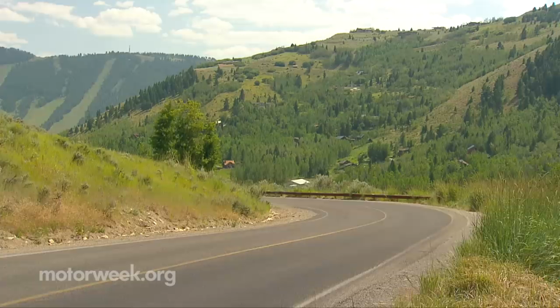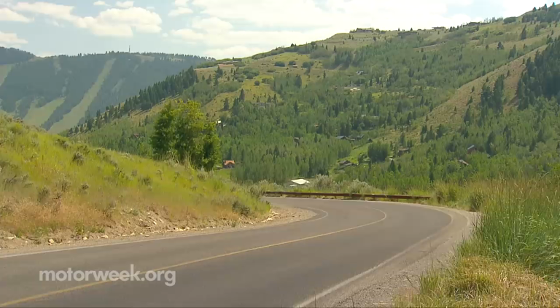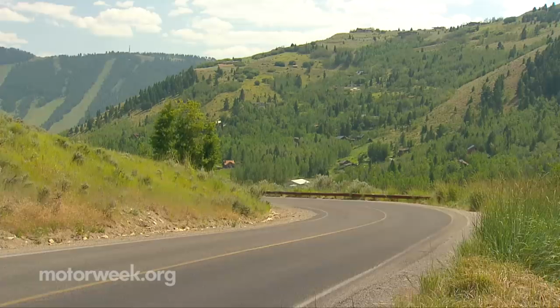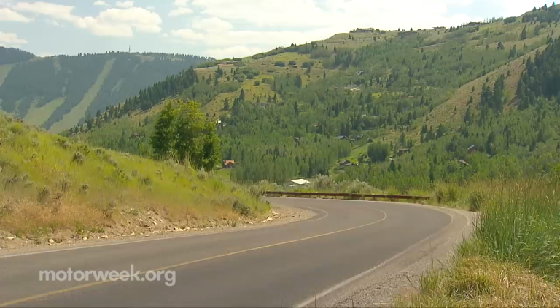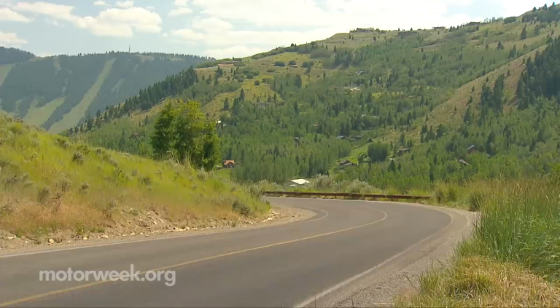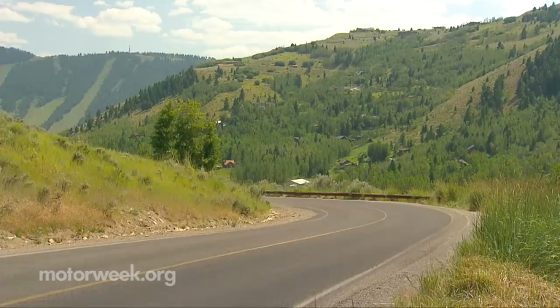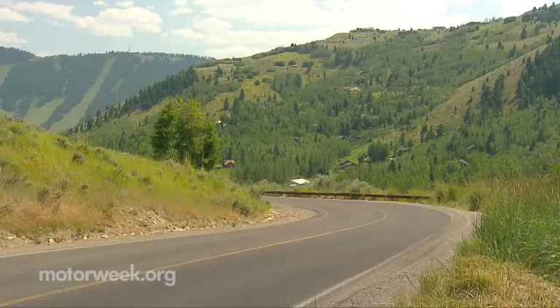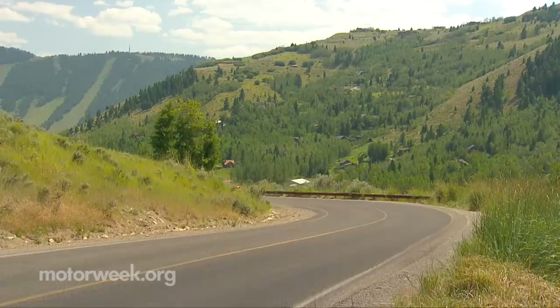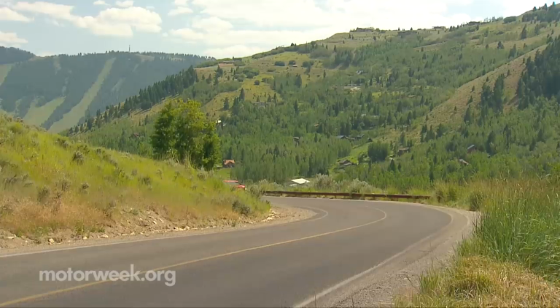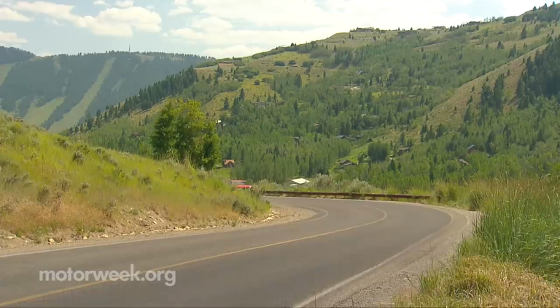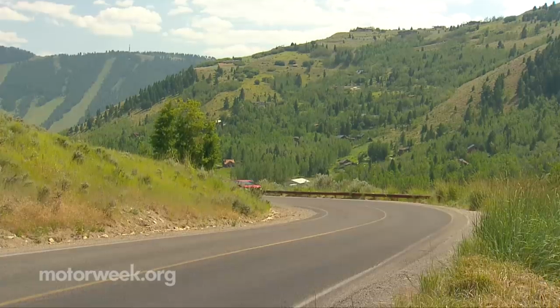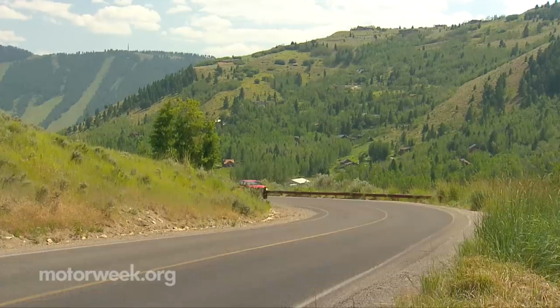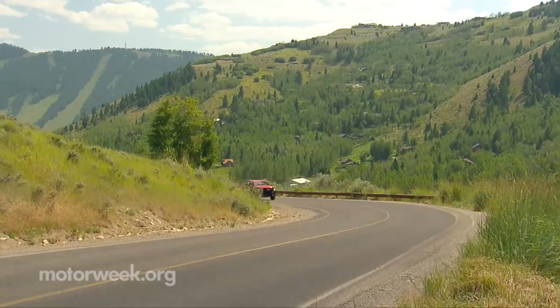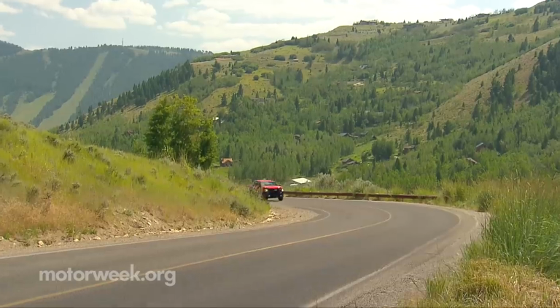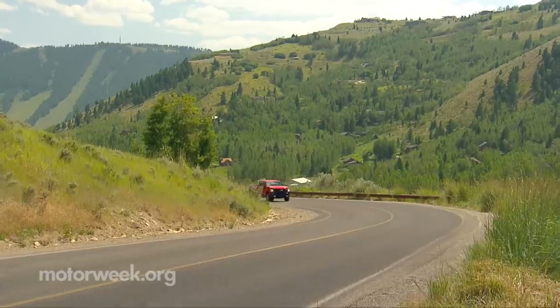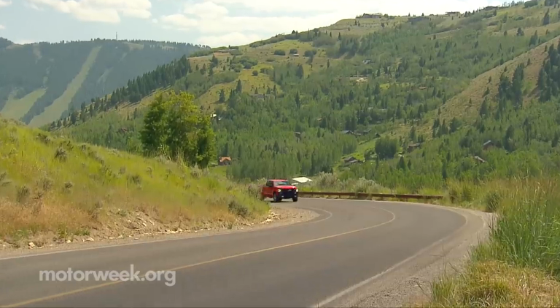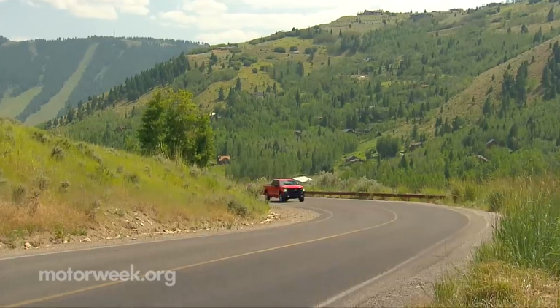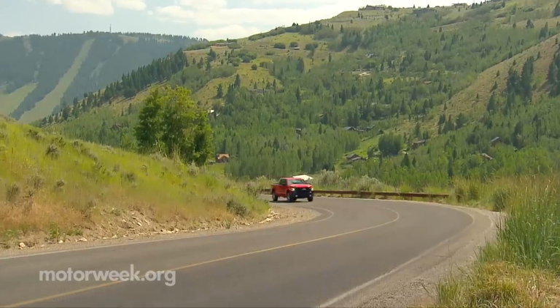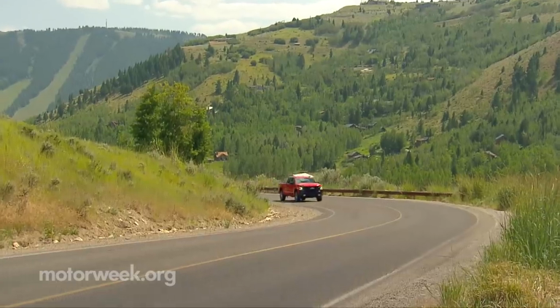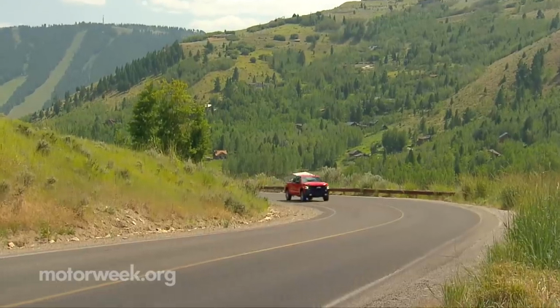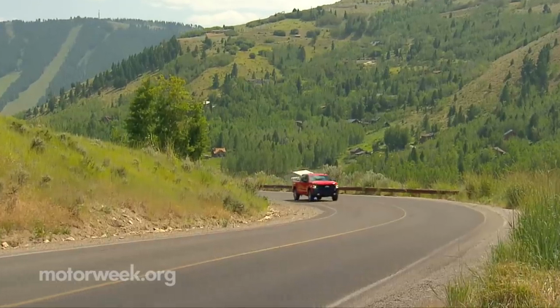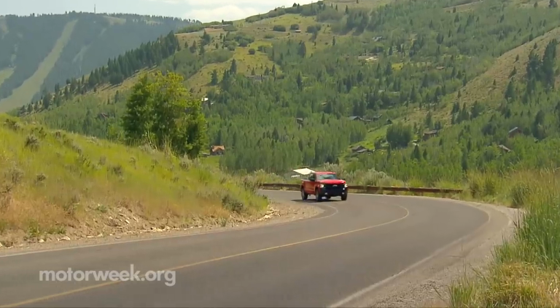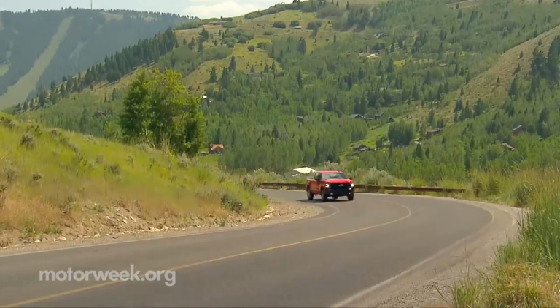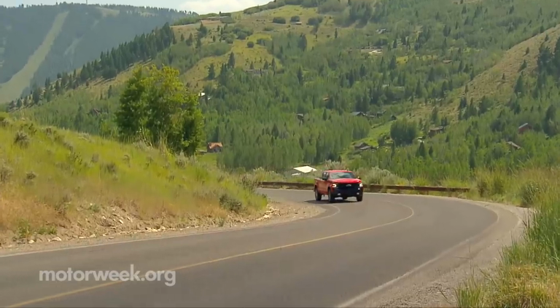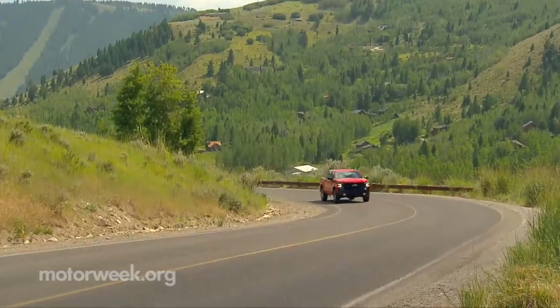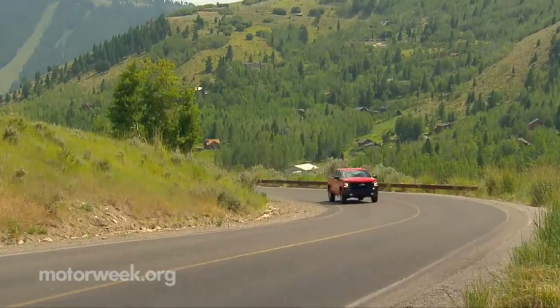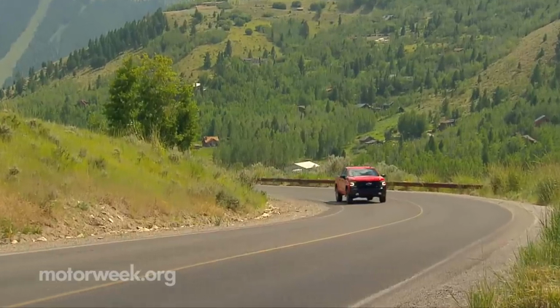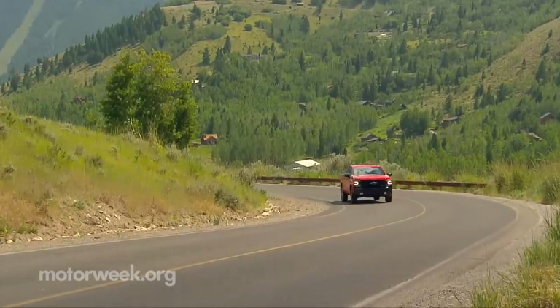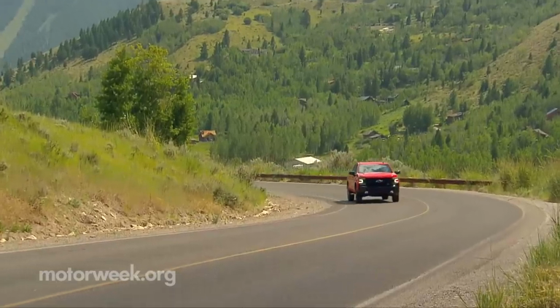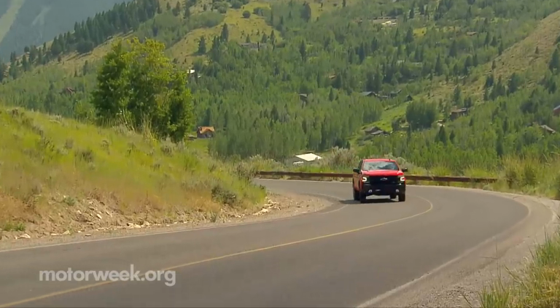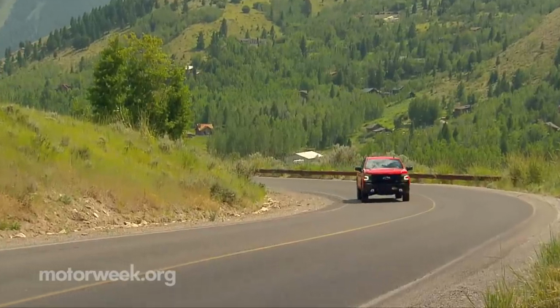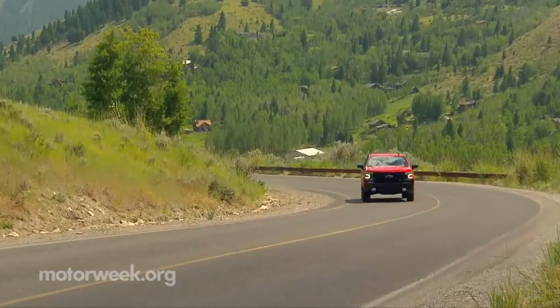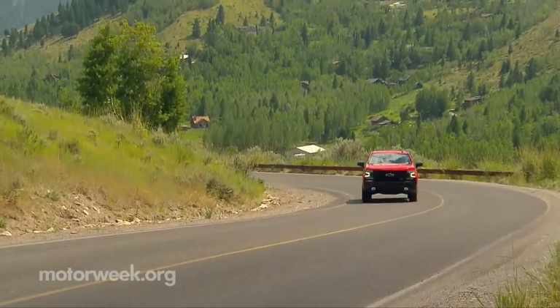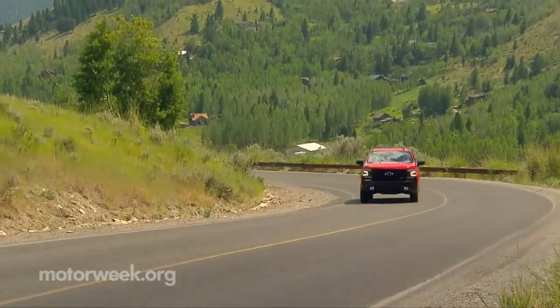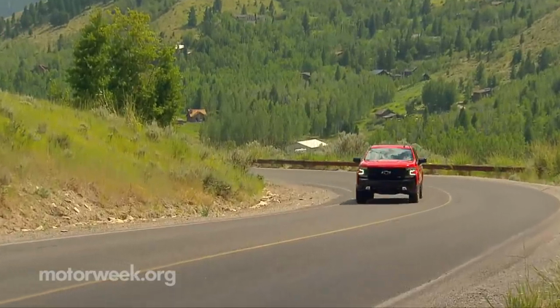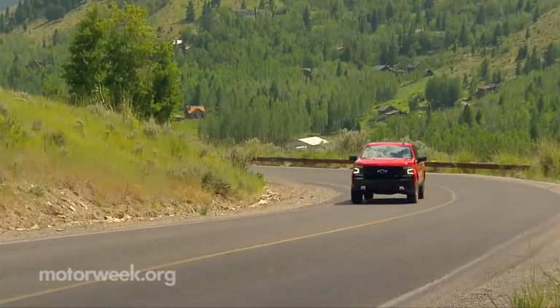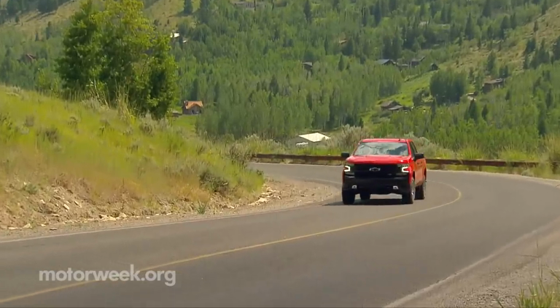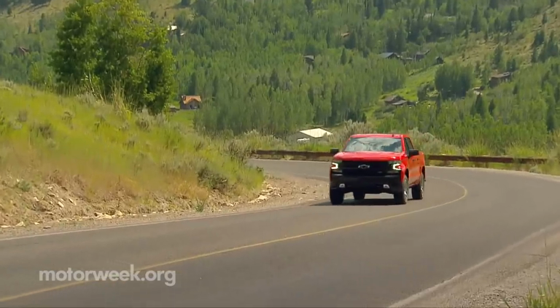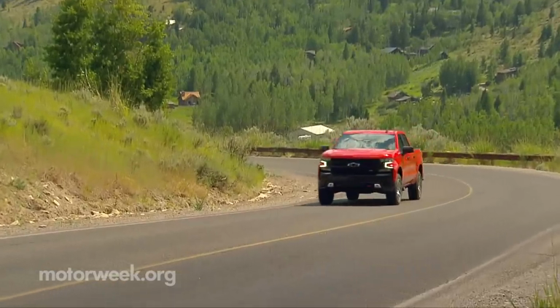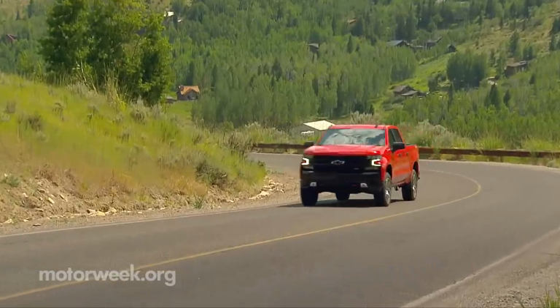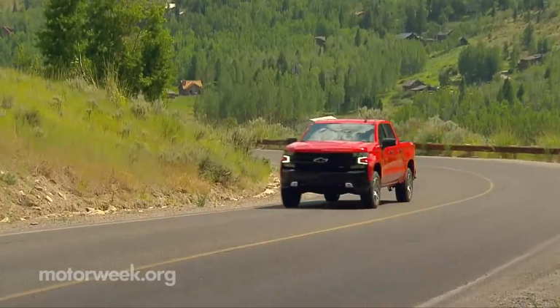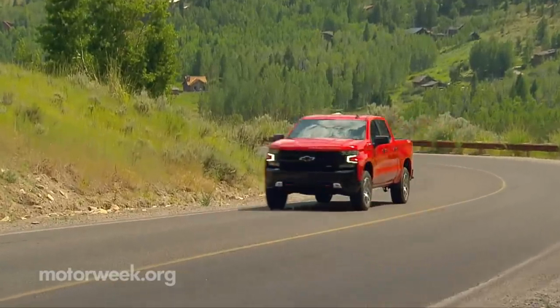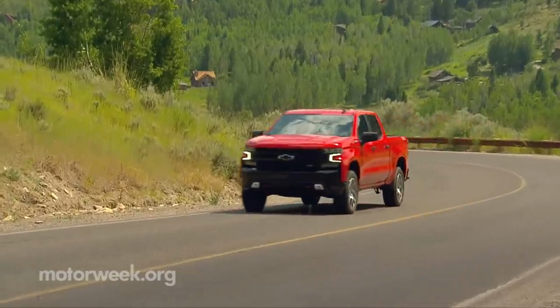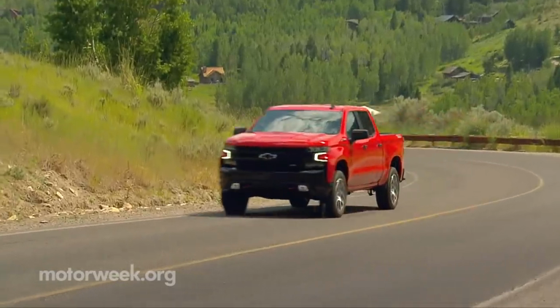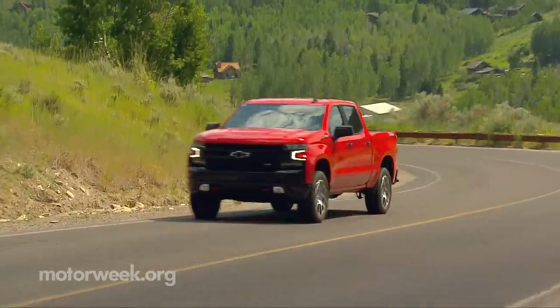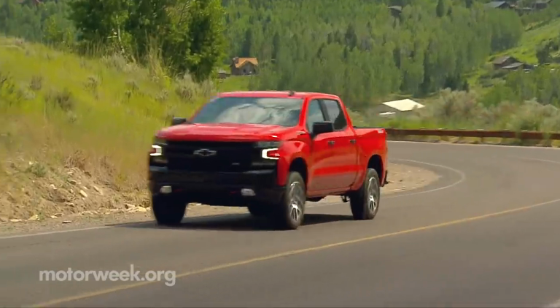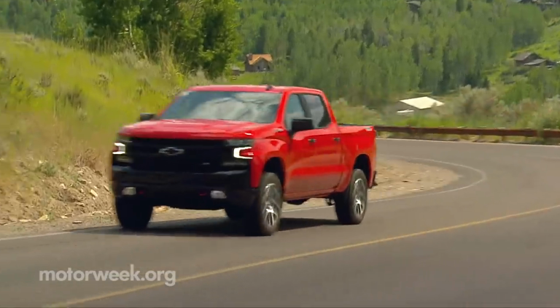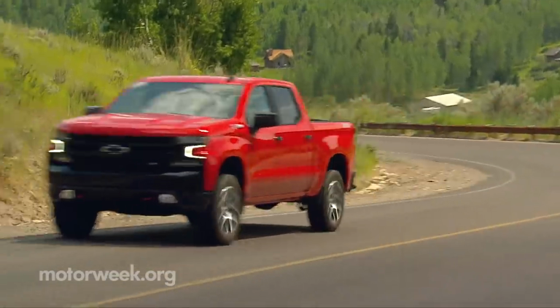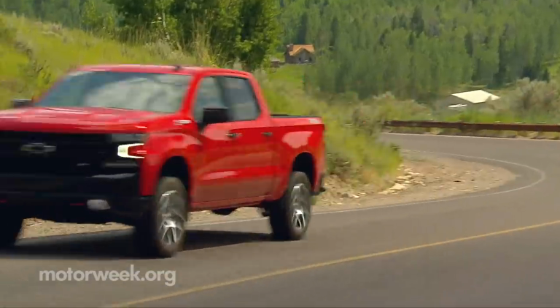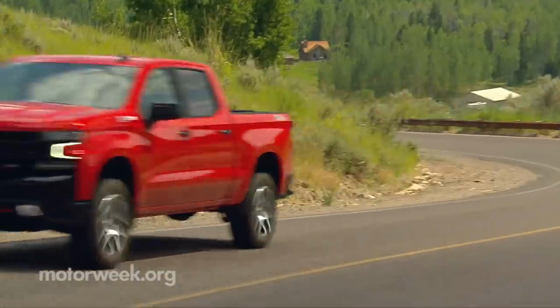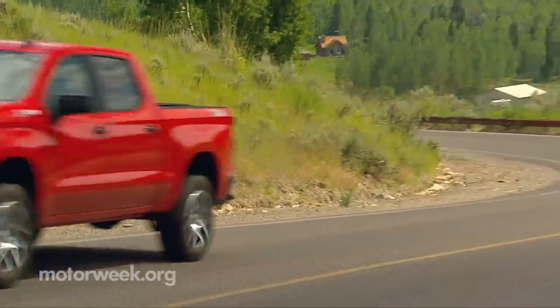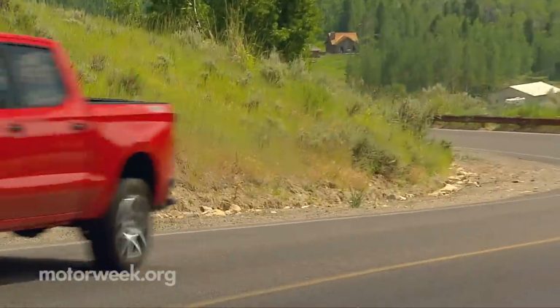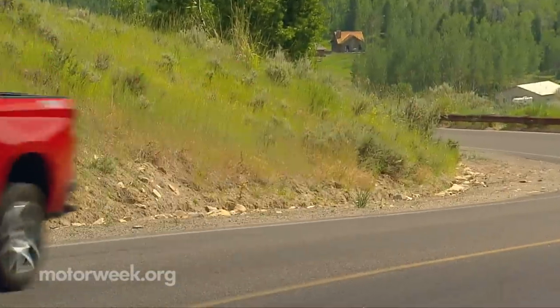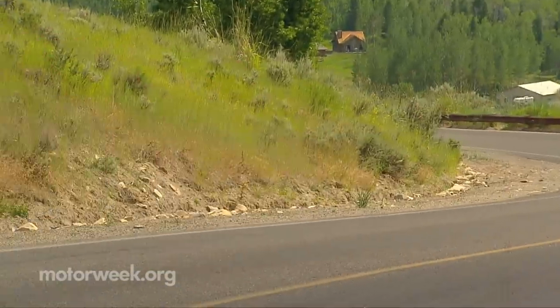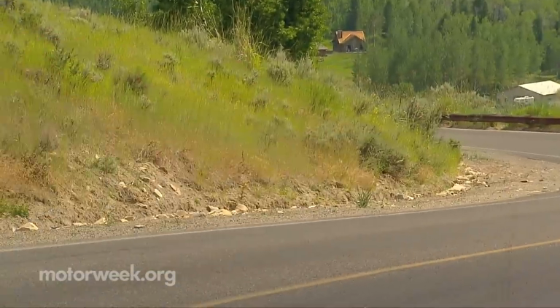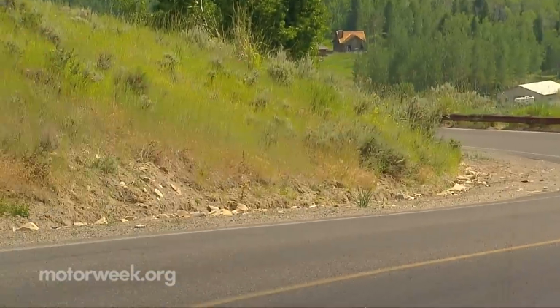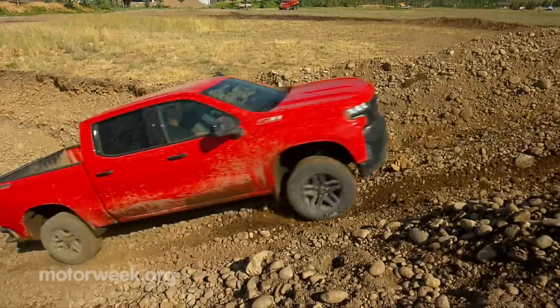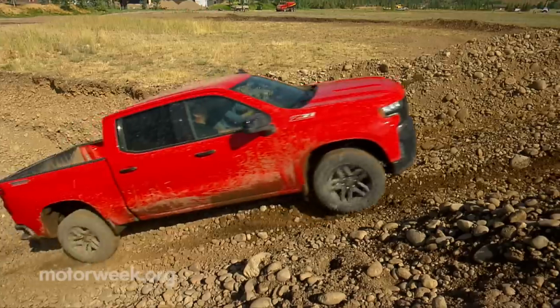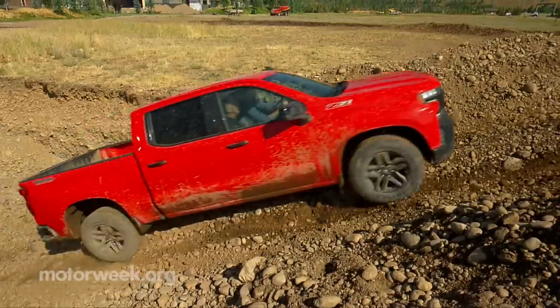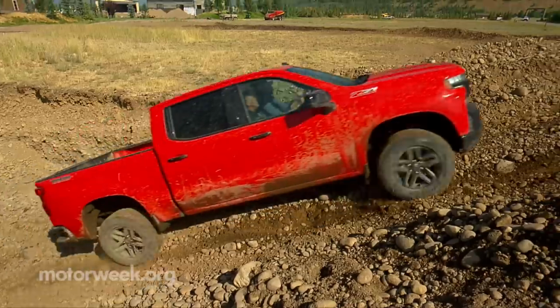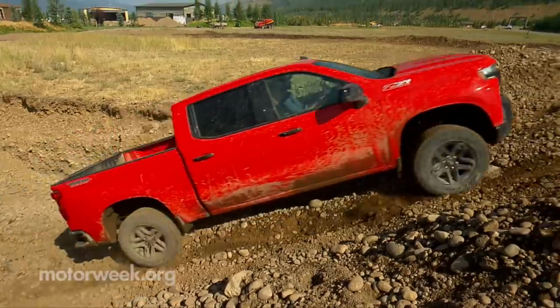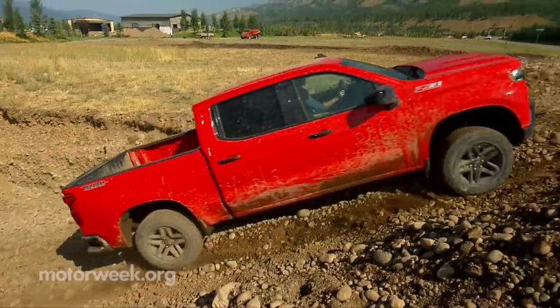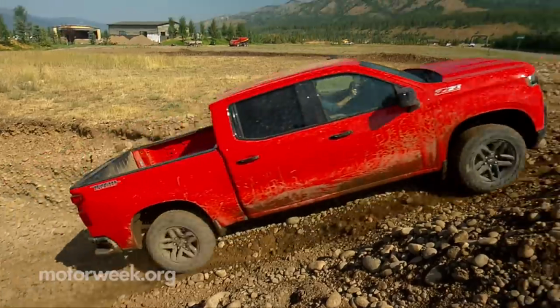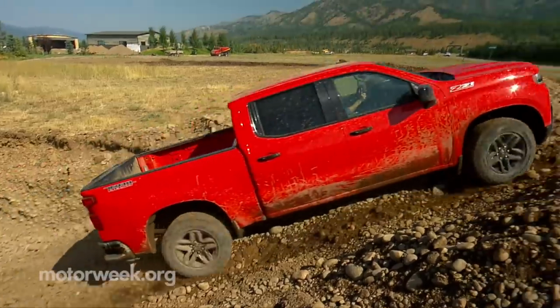To show off this new-age pickup, Chevrolet took us to Jackson Hole, Wyoming for a few days of driving, both on and off-road.